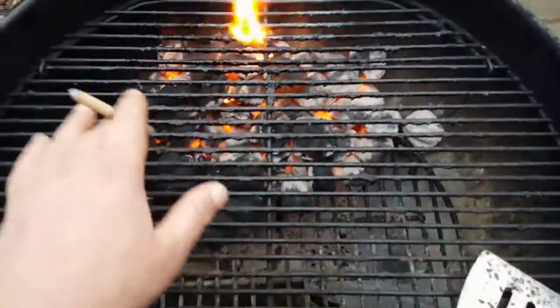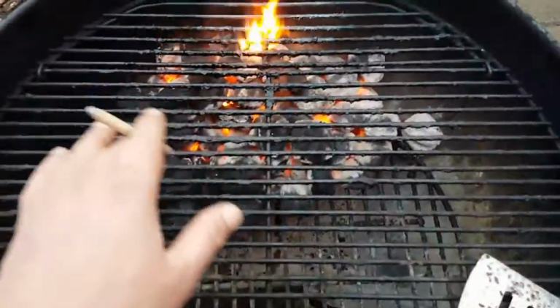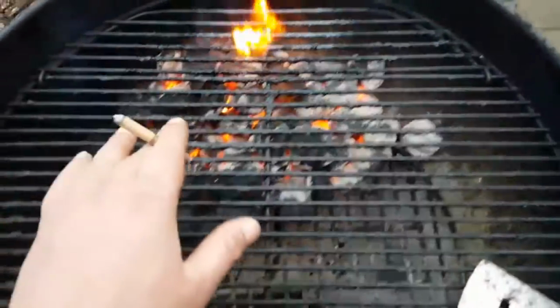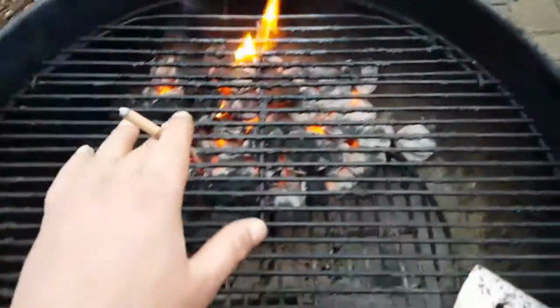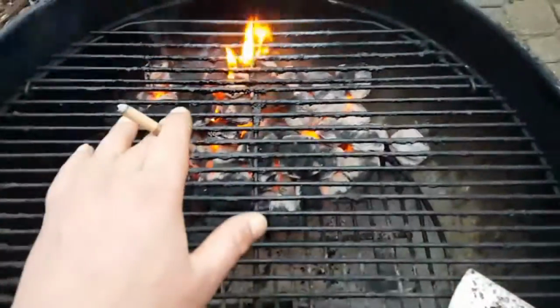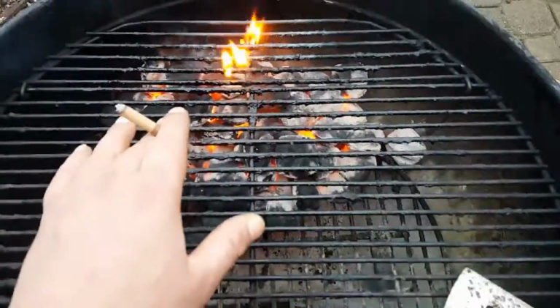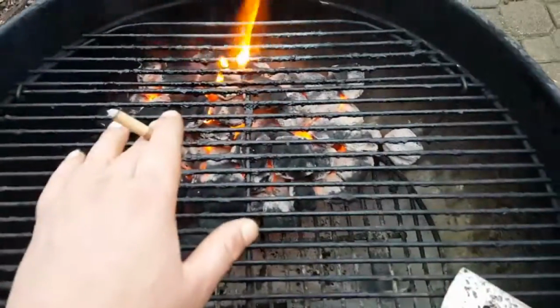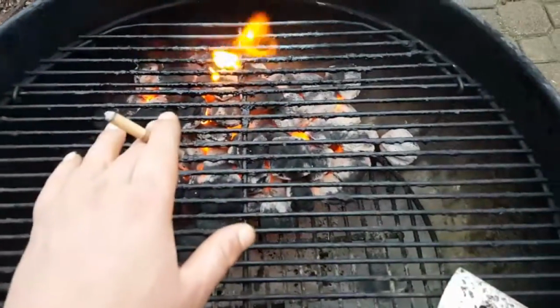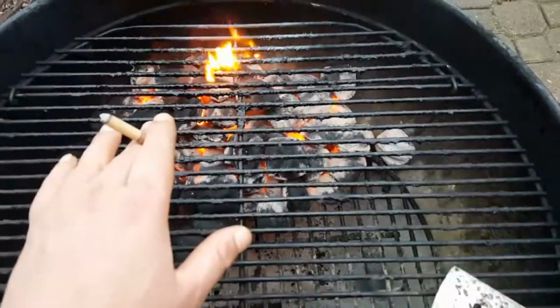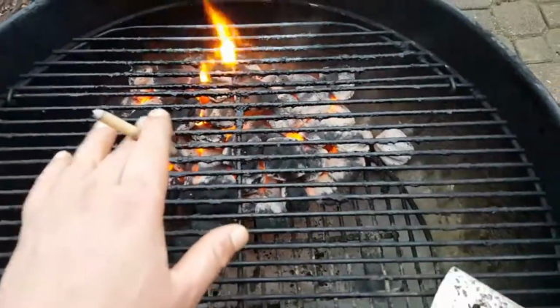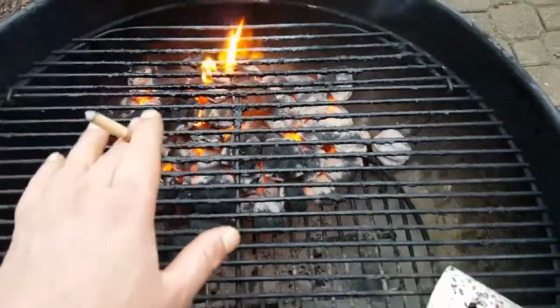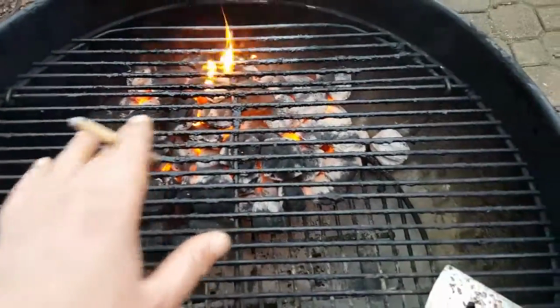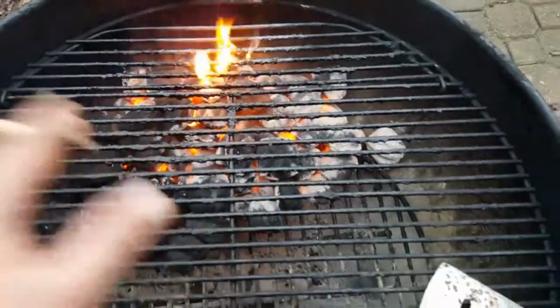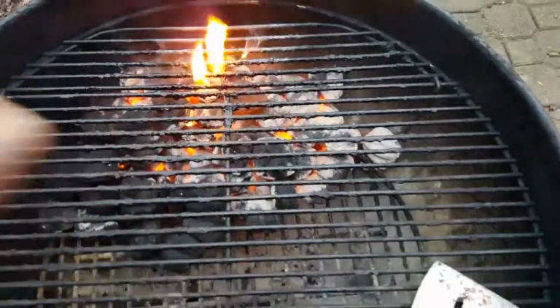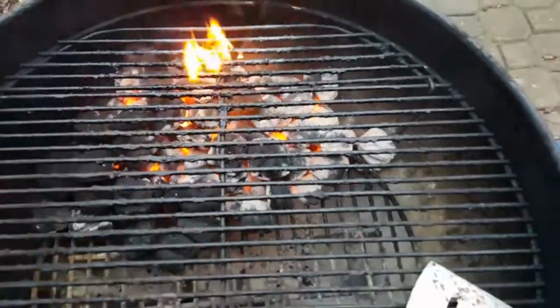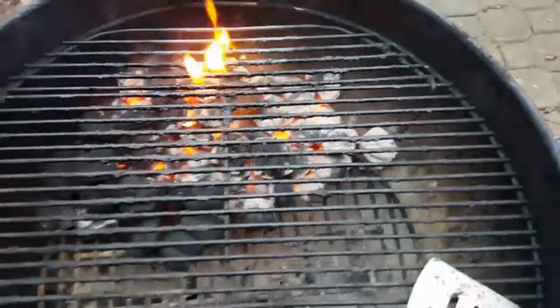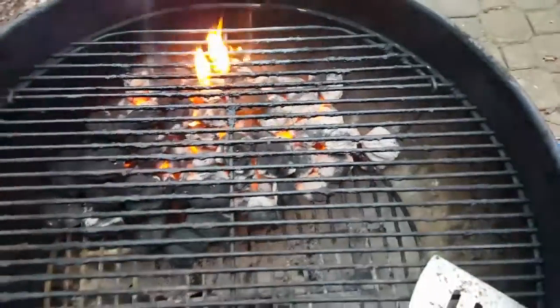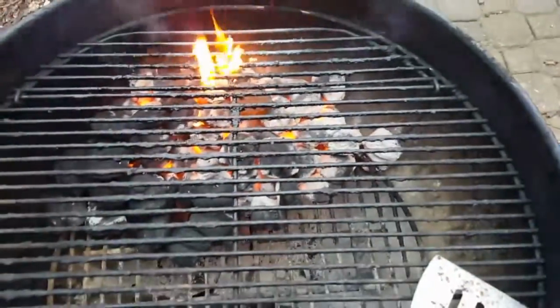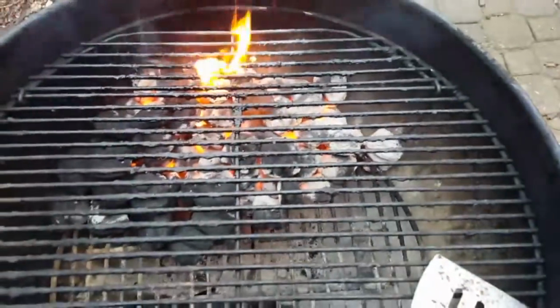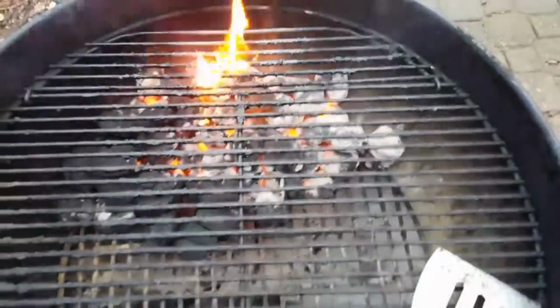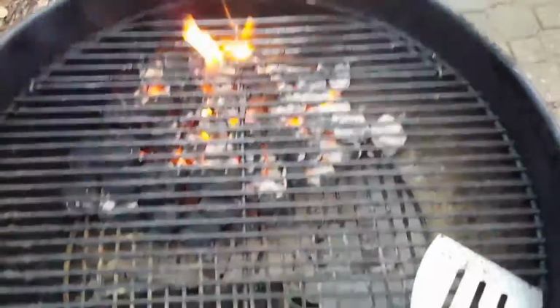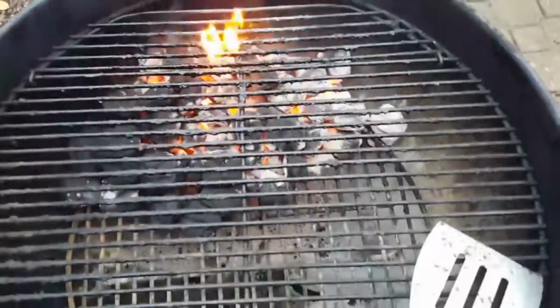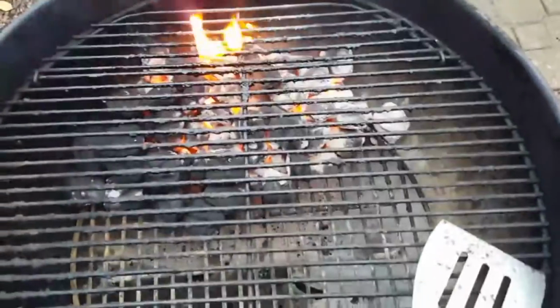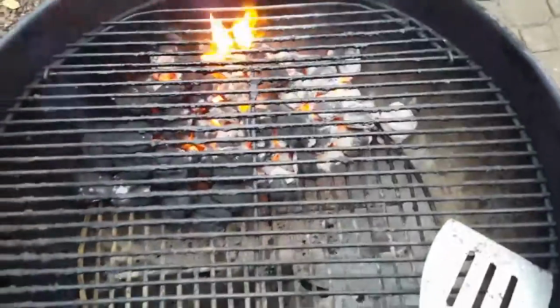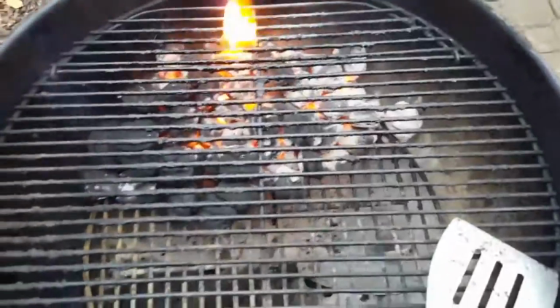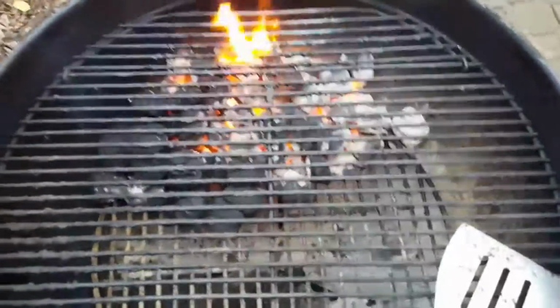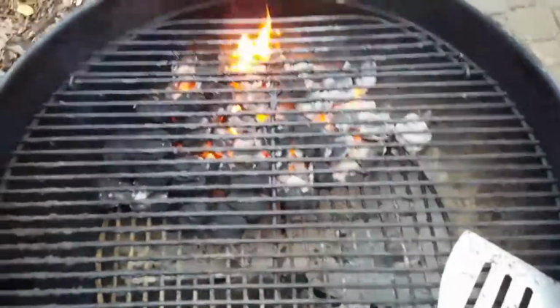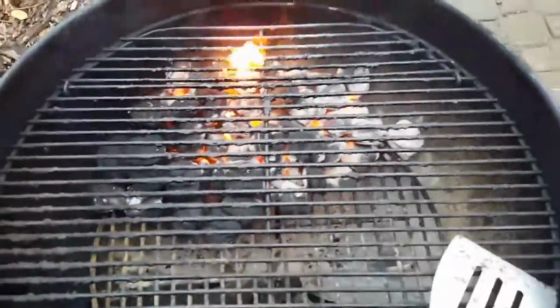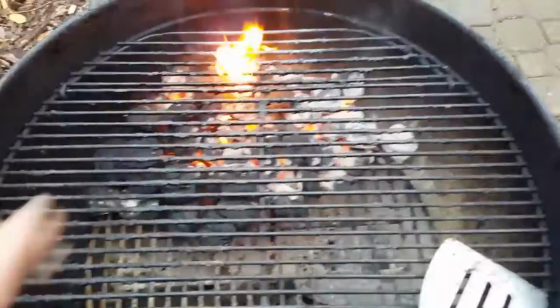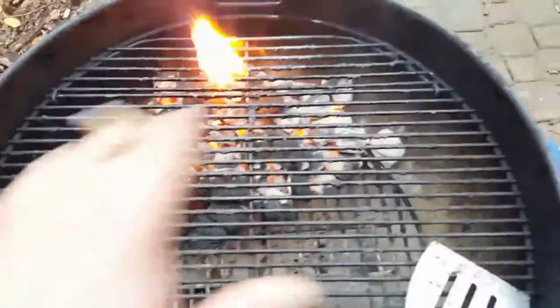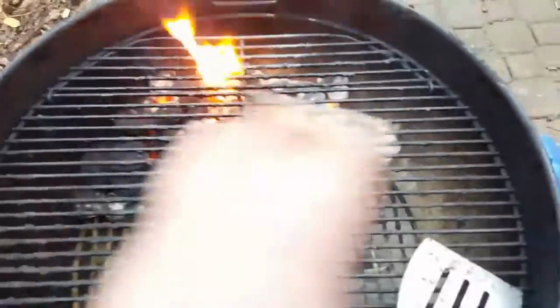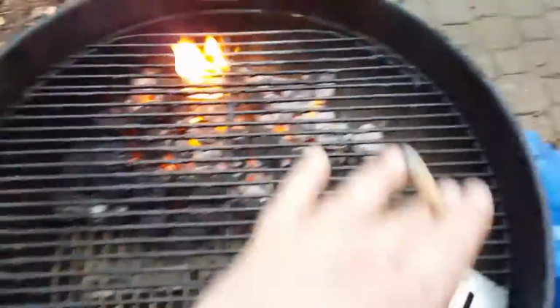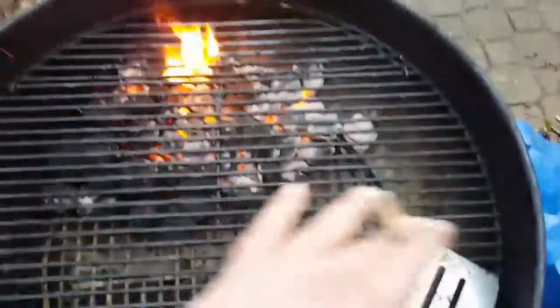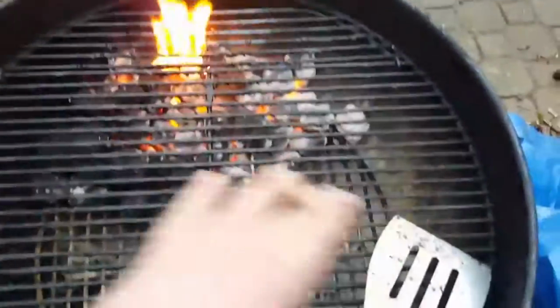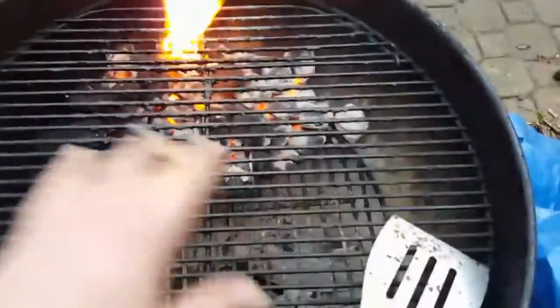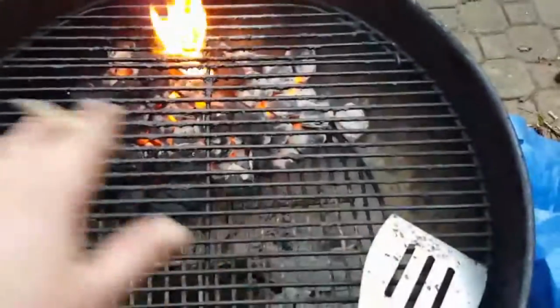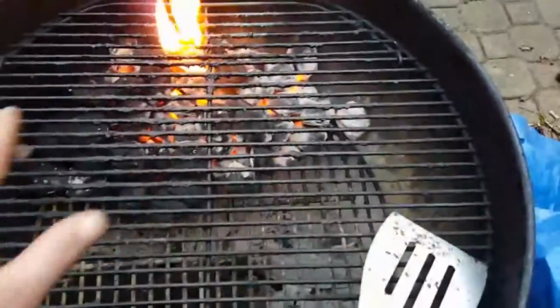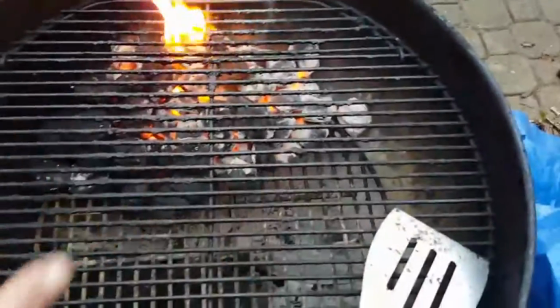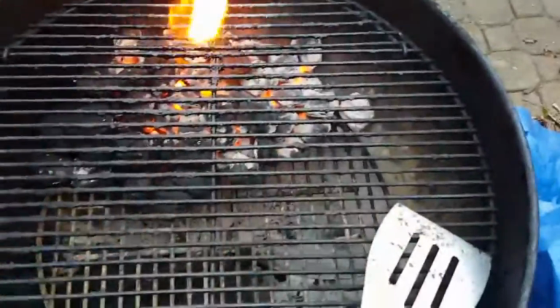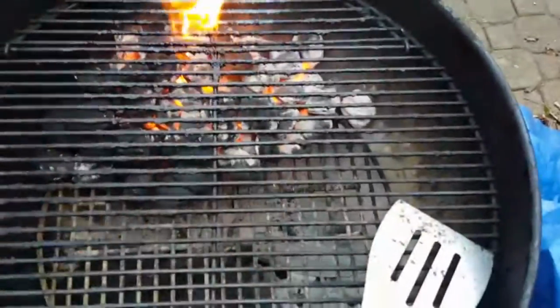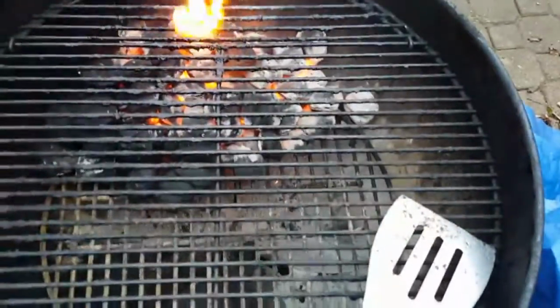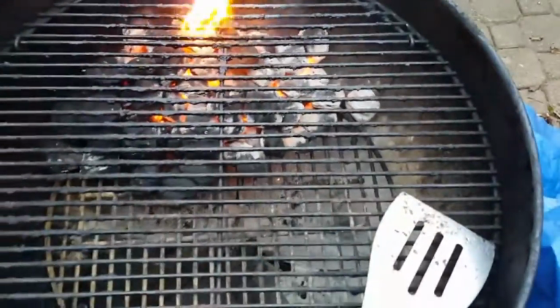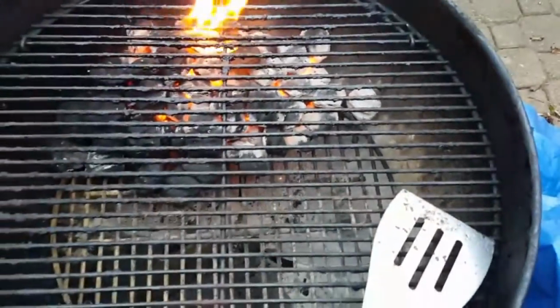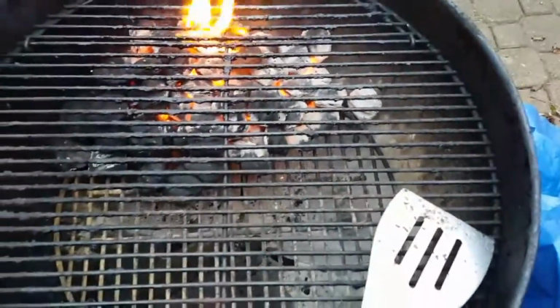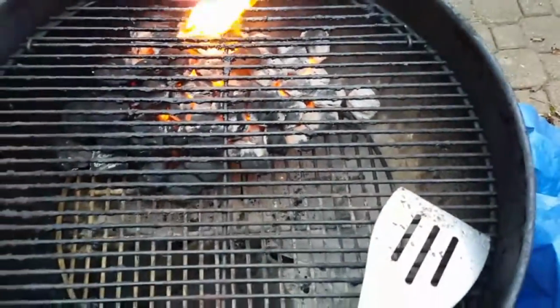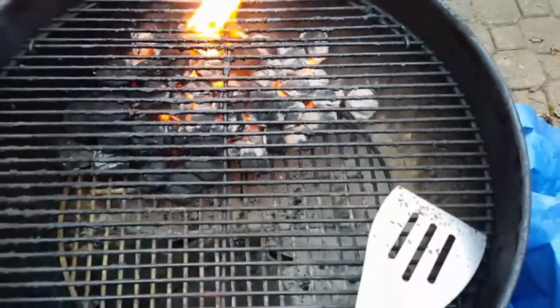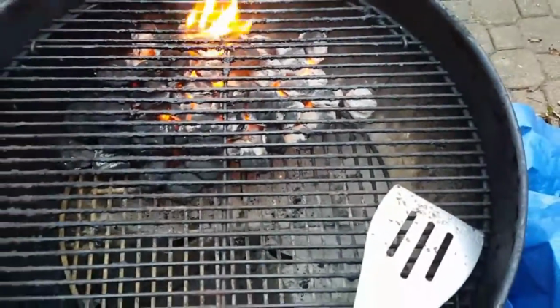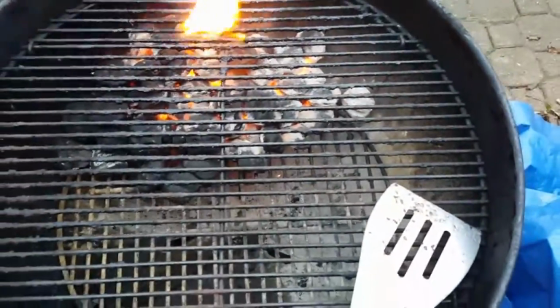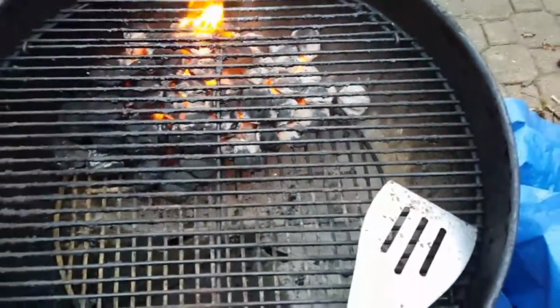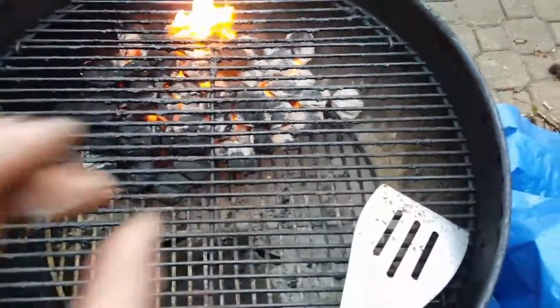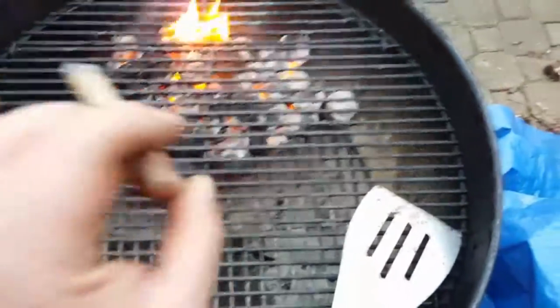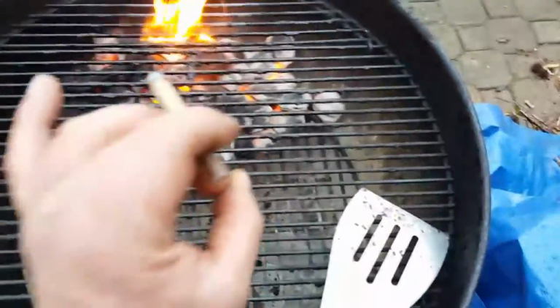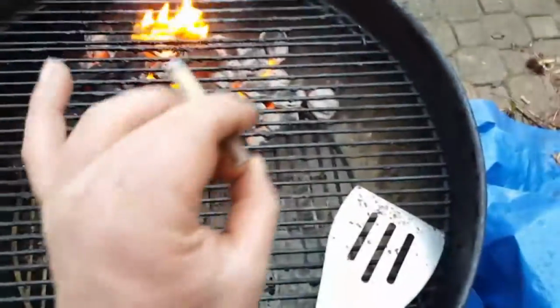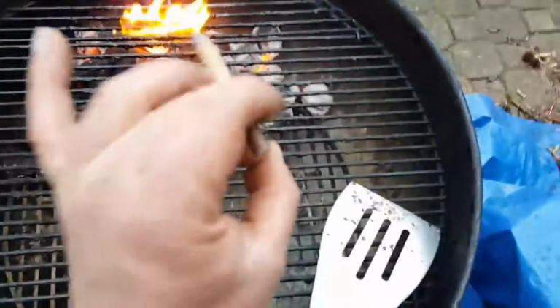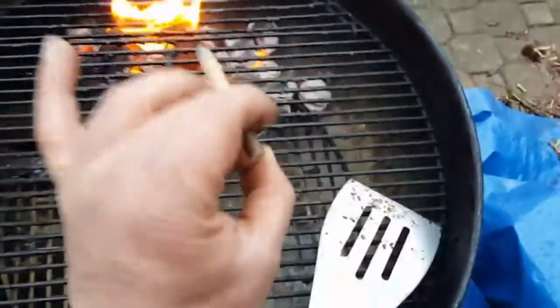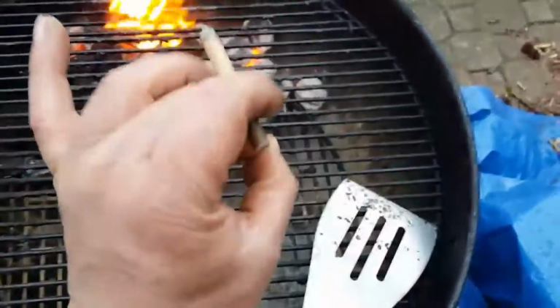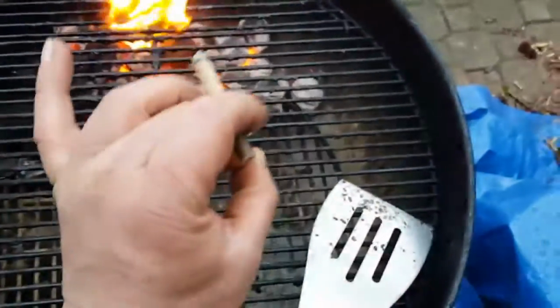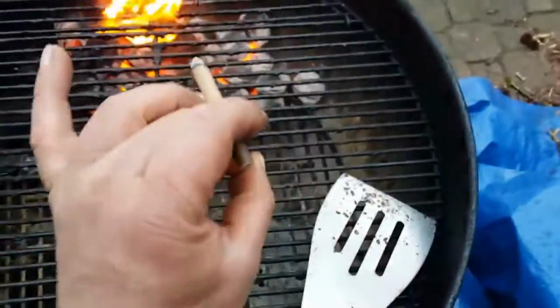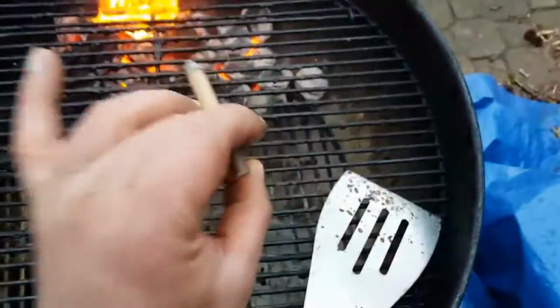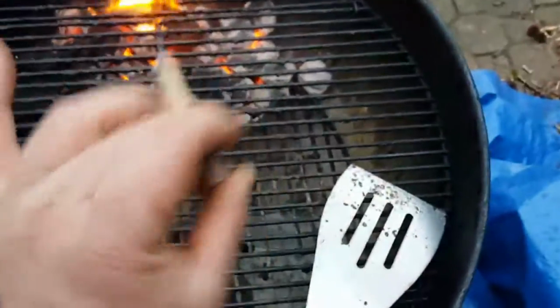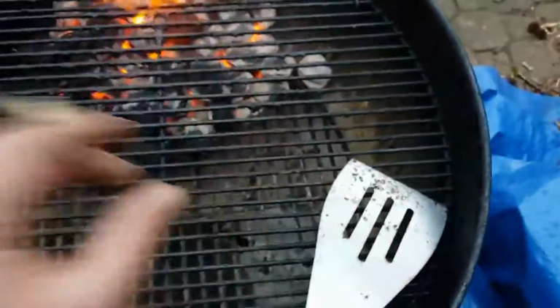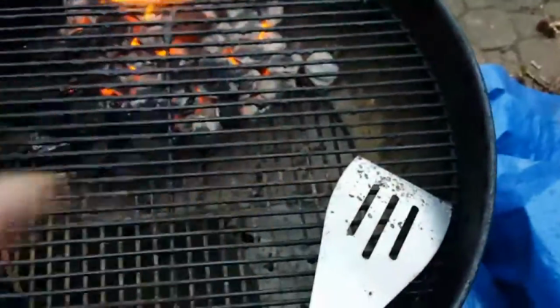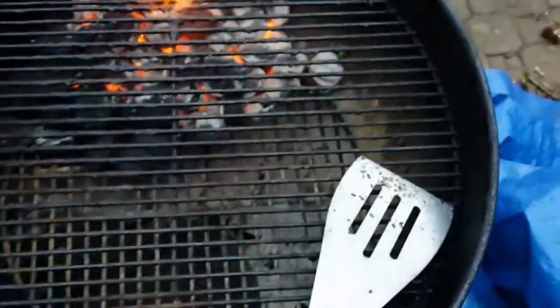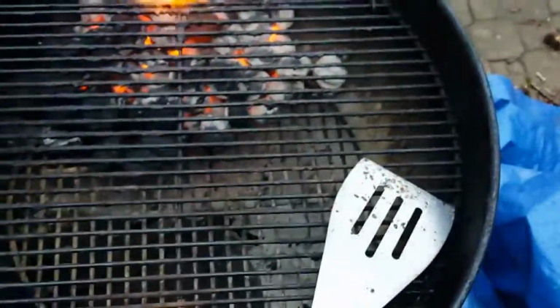We'll spread these coals out in a couple minutes, get that nice even heat, and the food goes on nice.